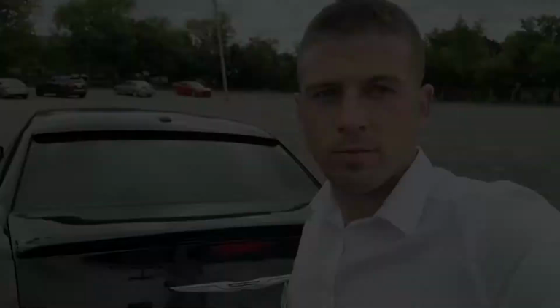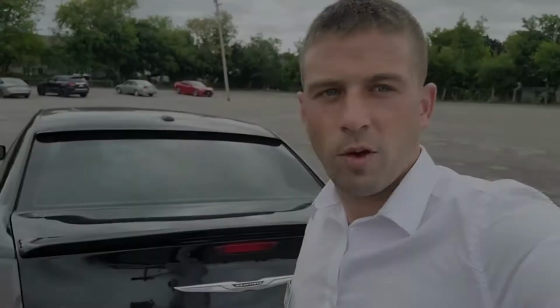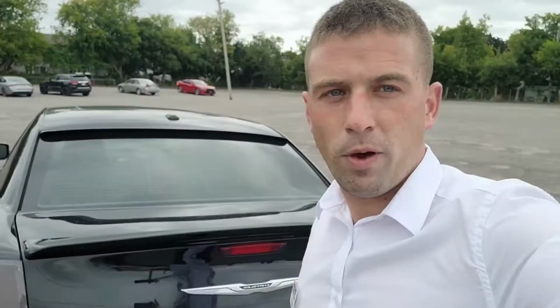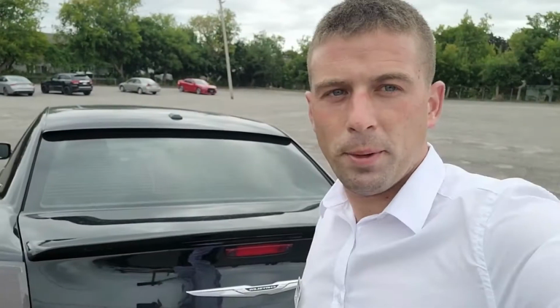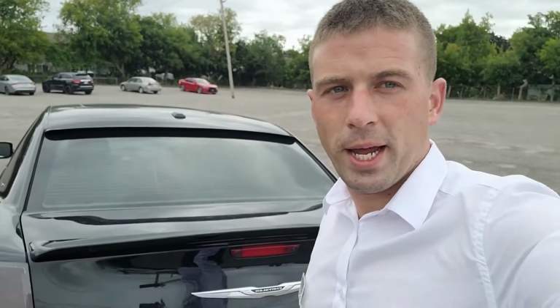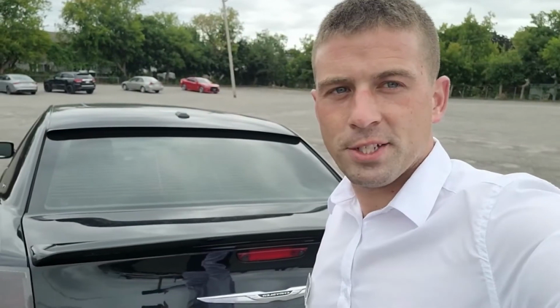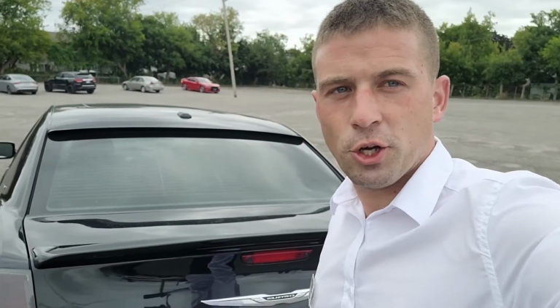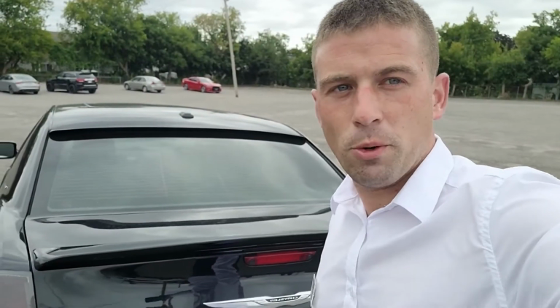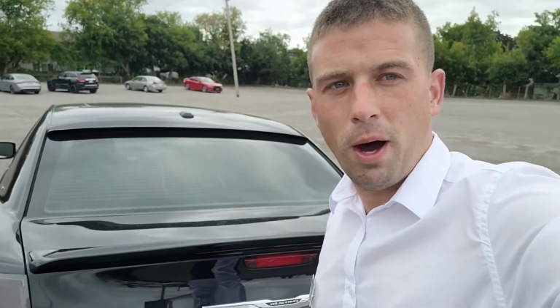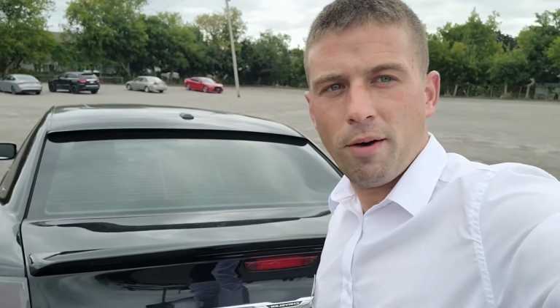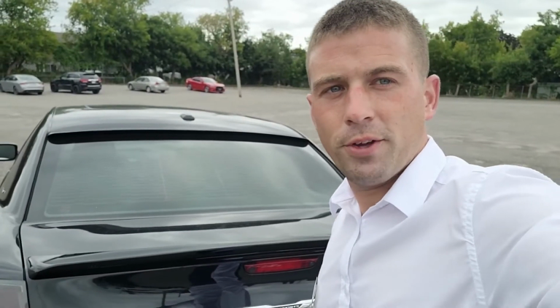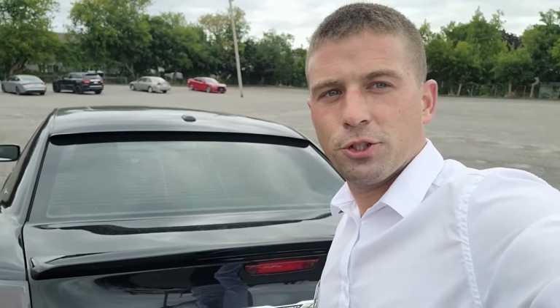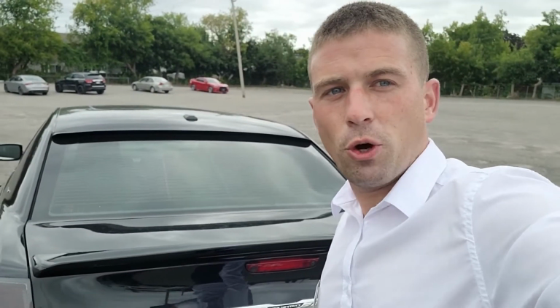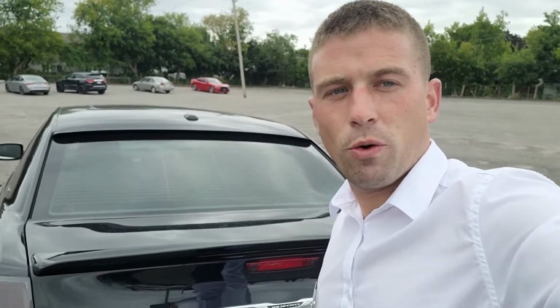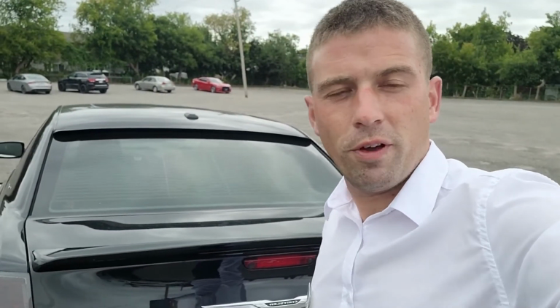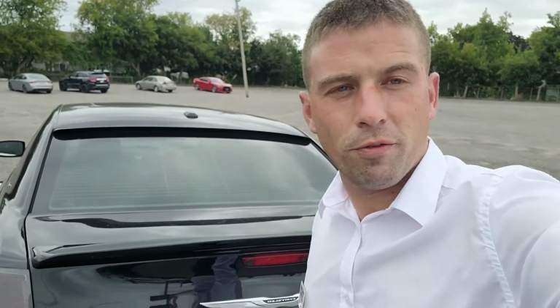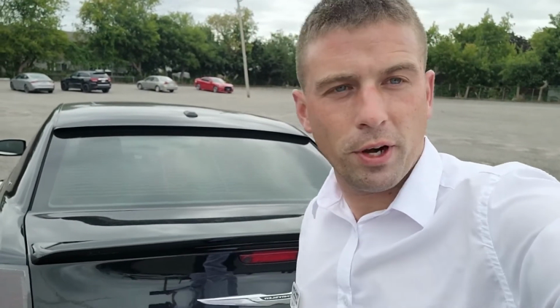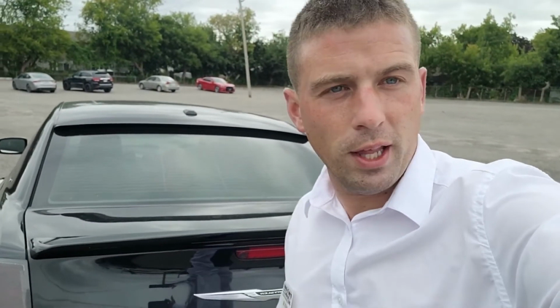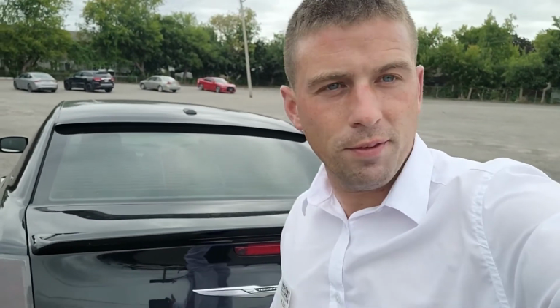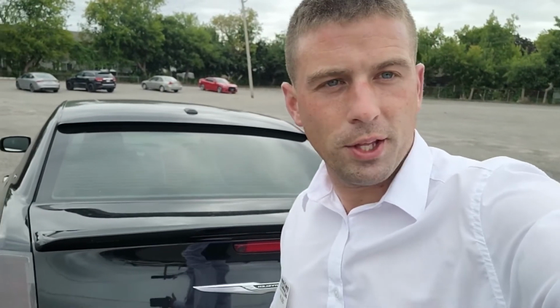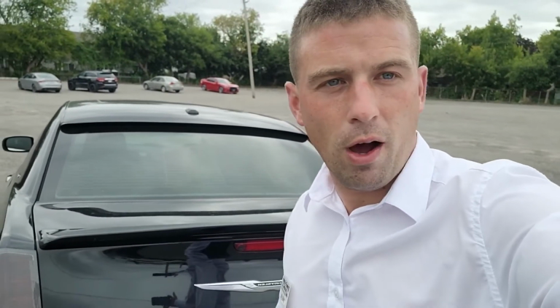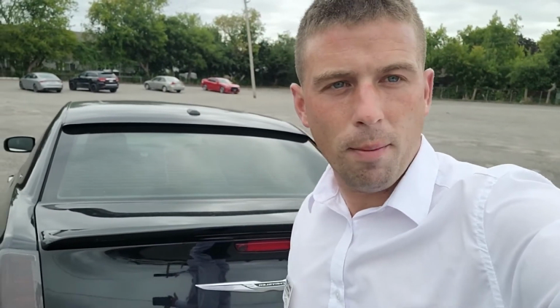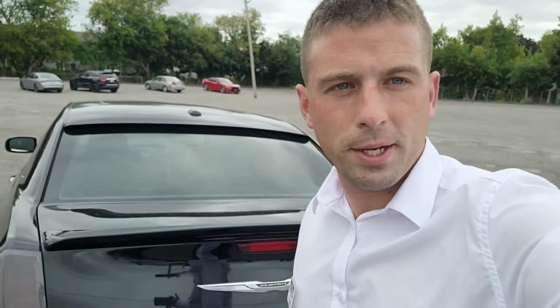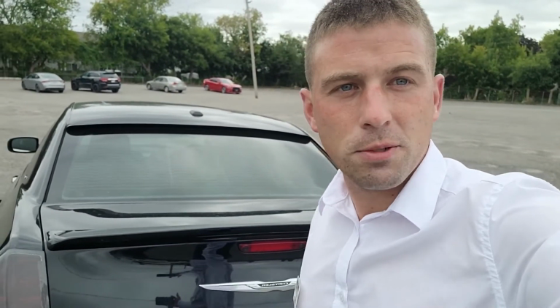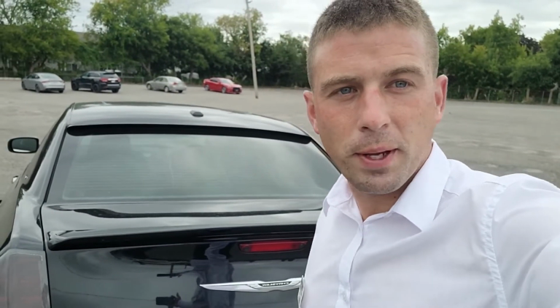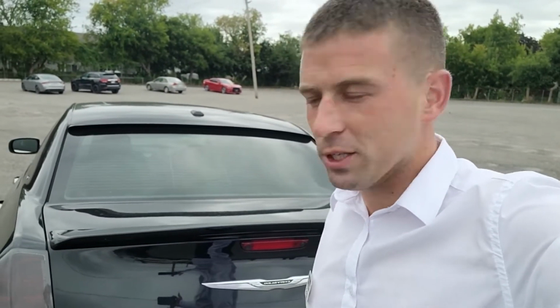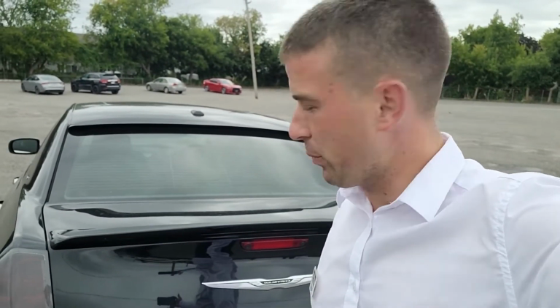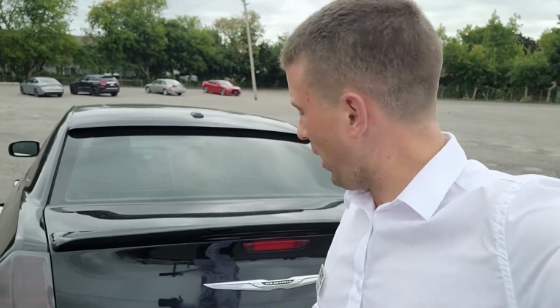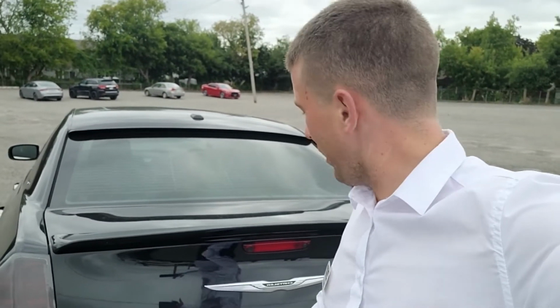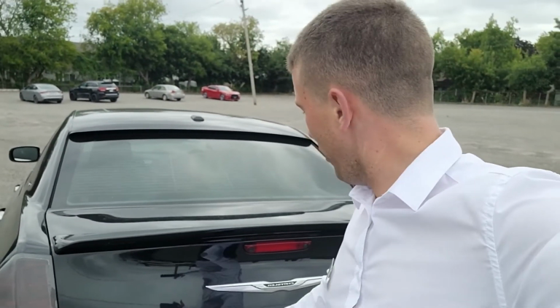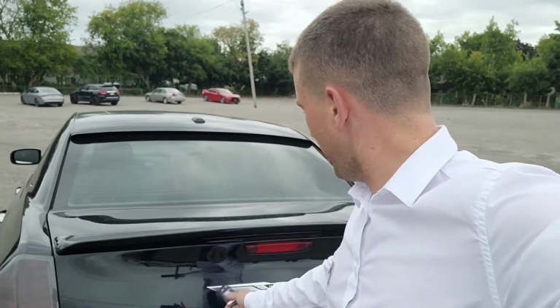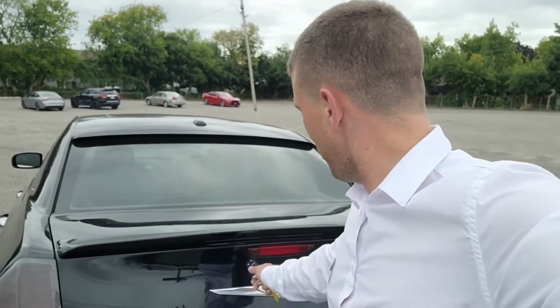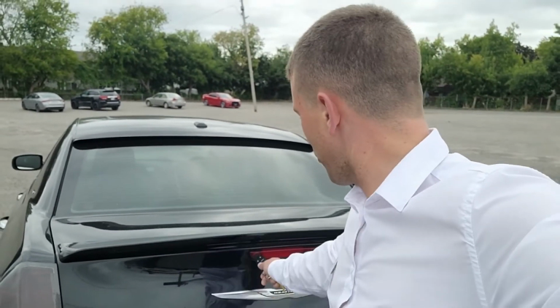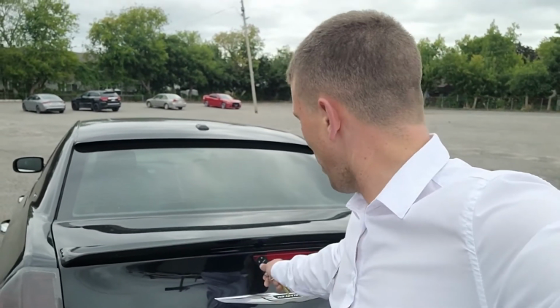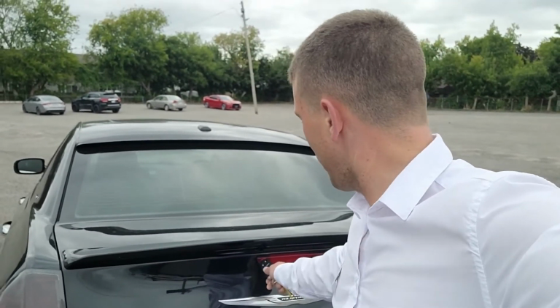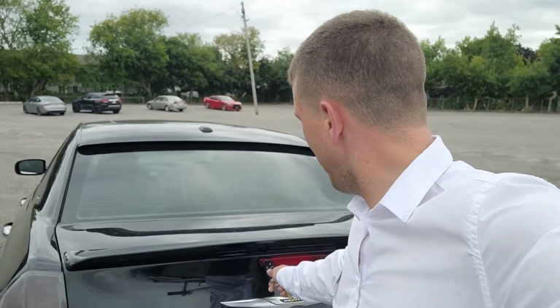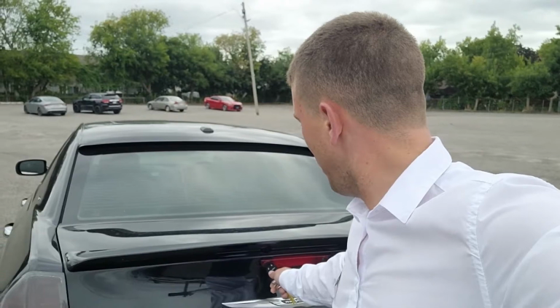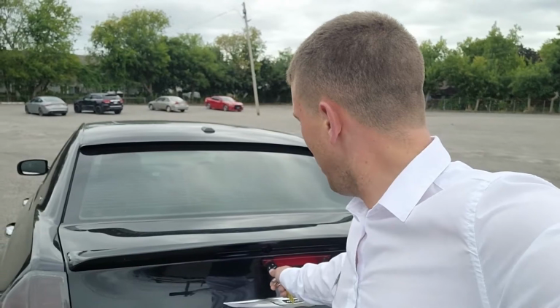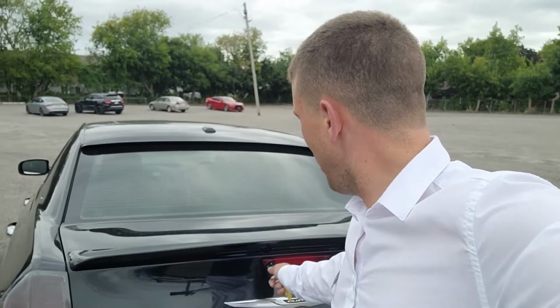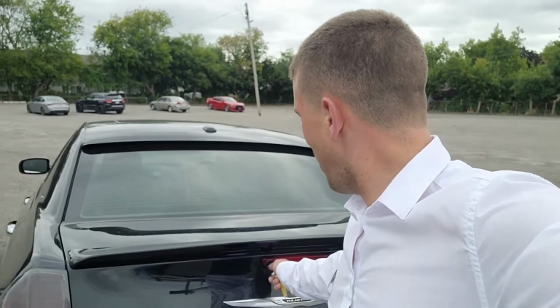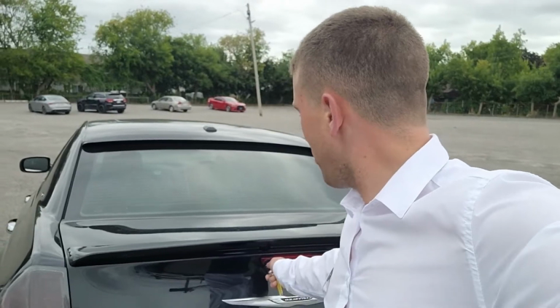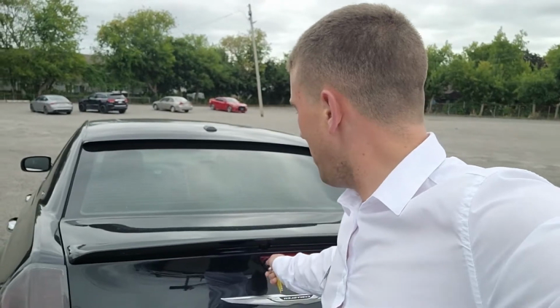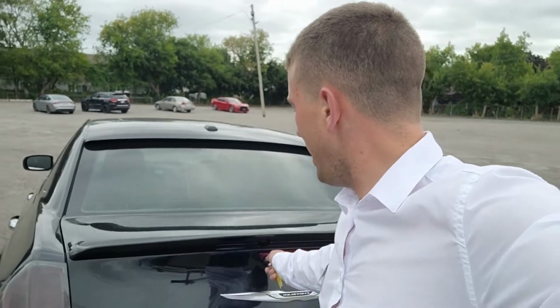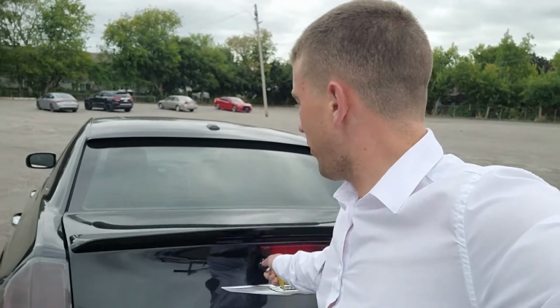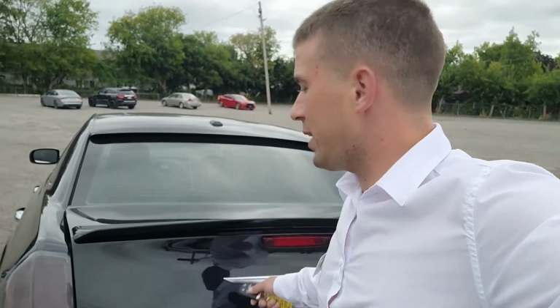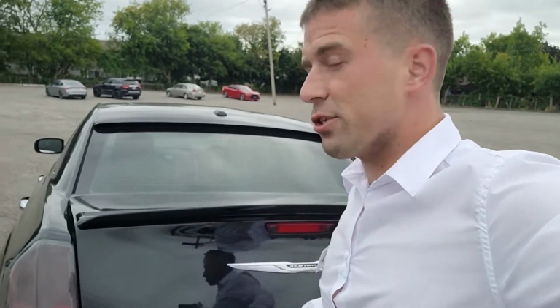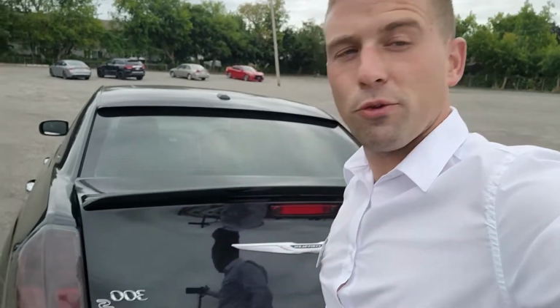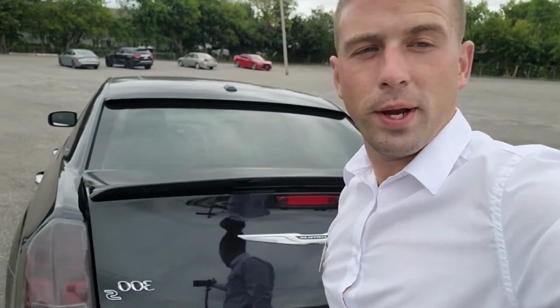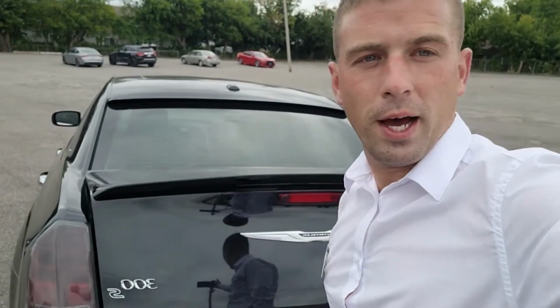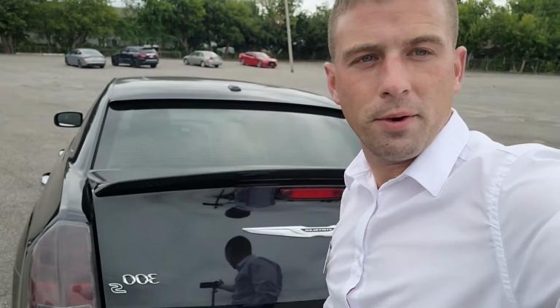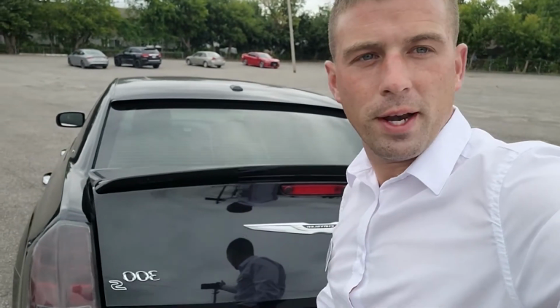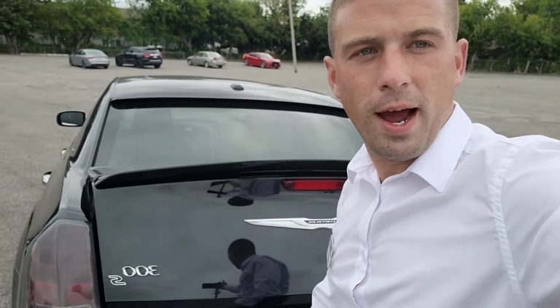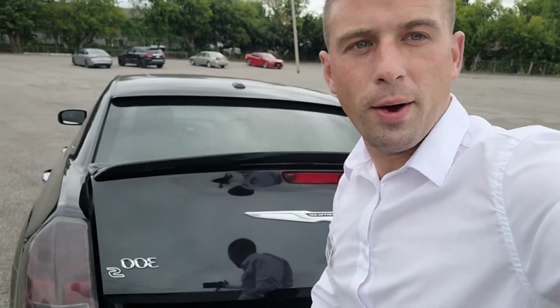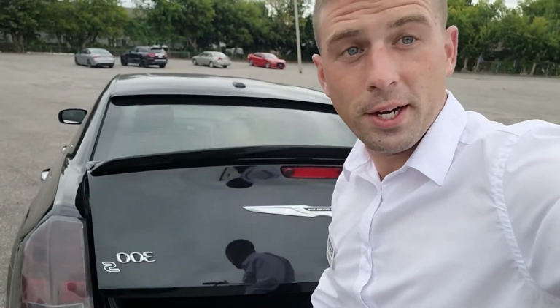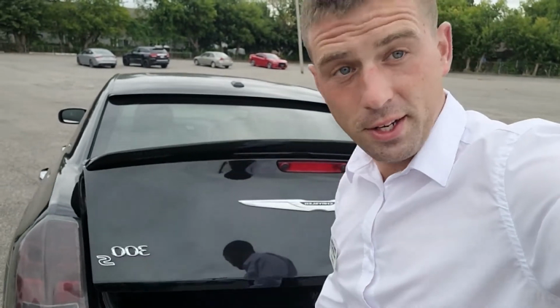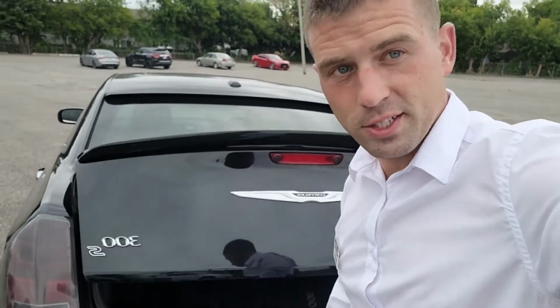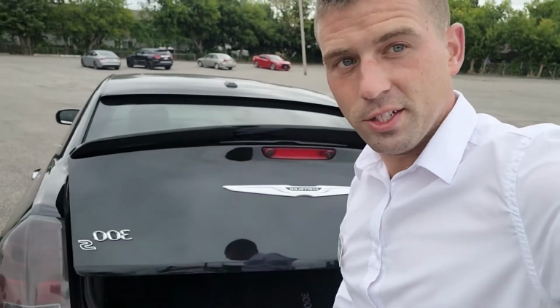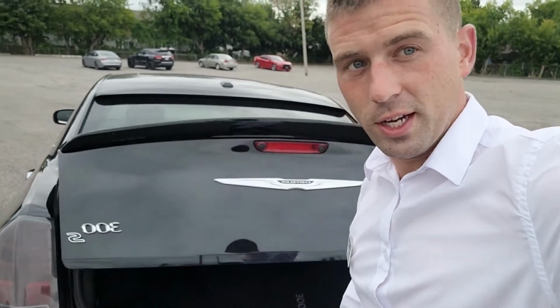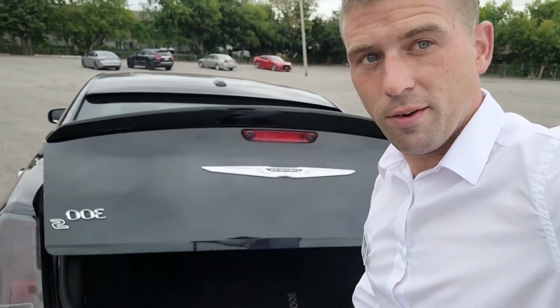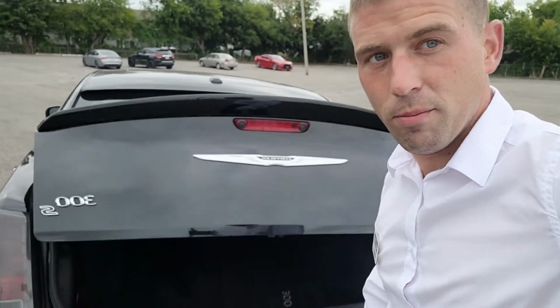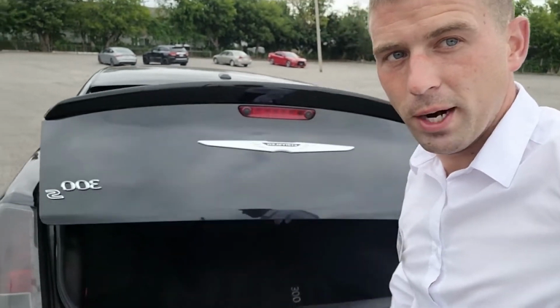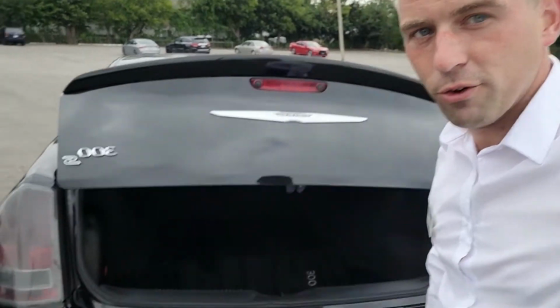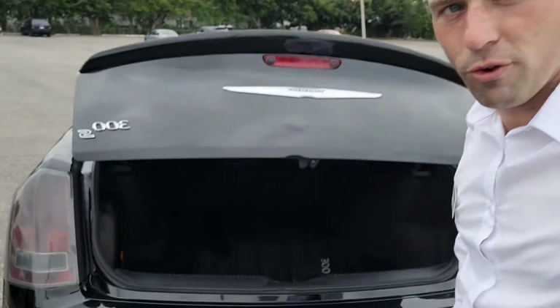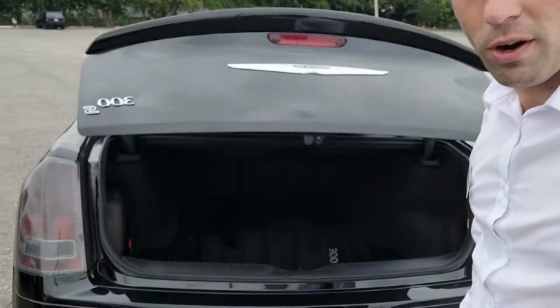If anybody has a good mafia joke, feel free to leave it in the comments, because we are going to look in the trunk of the Mighty Chrysler 300 now, and it does indeed have a mighty trunk.